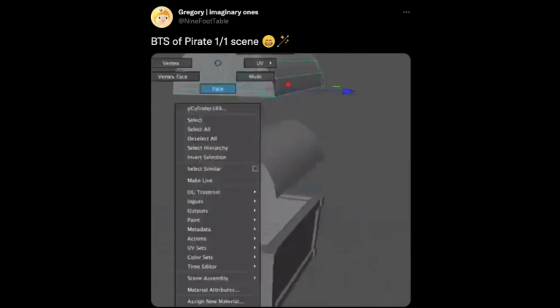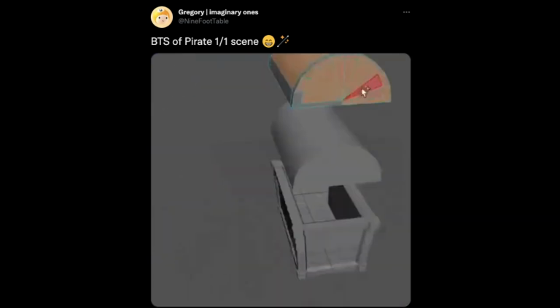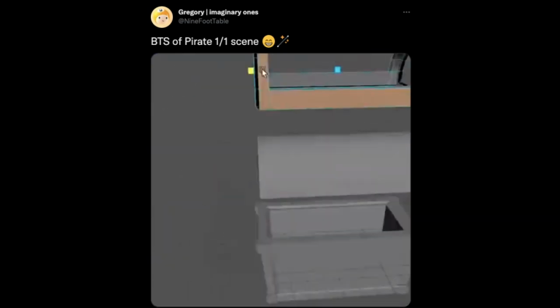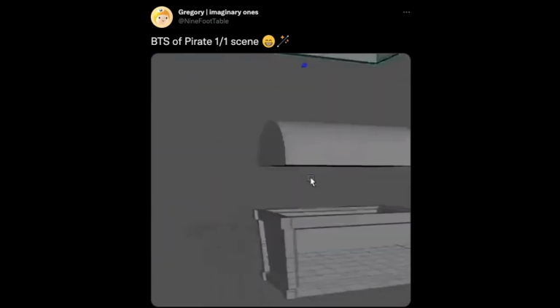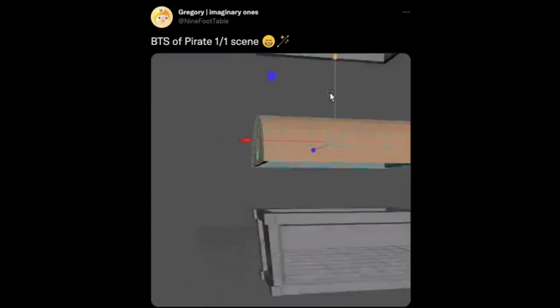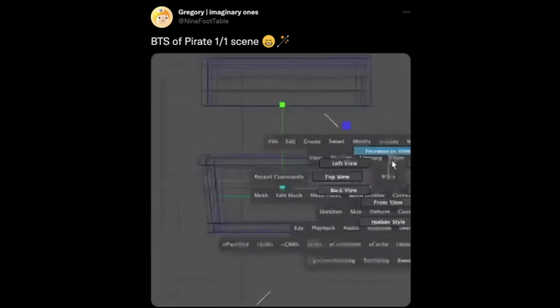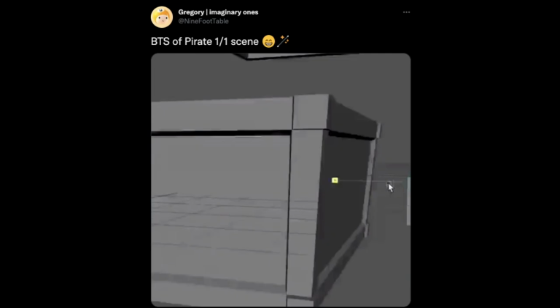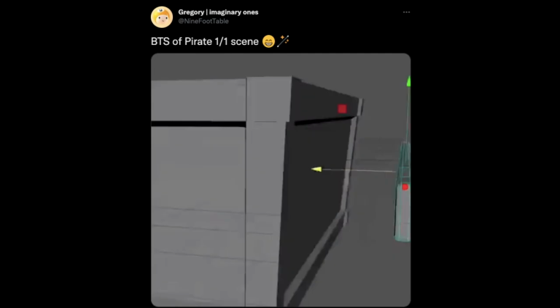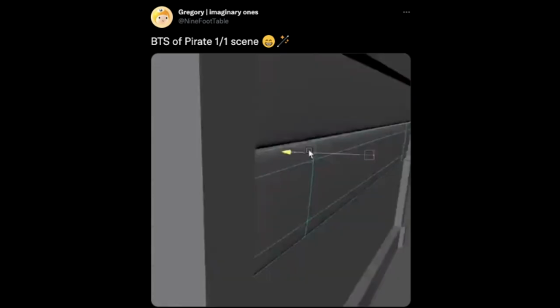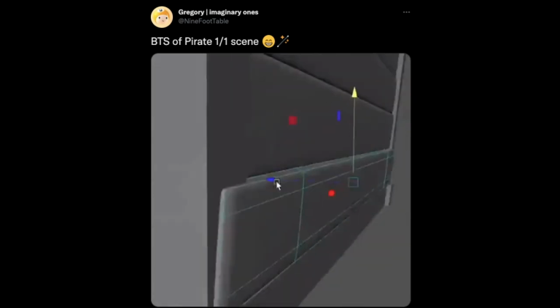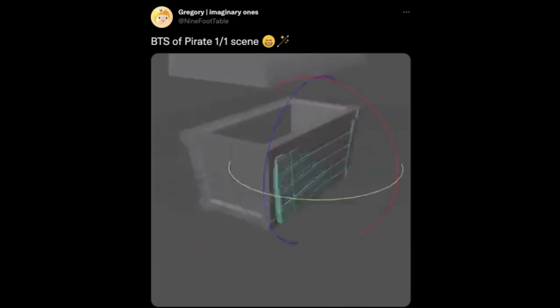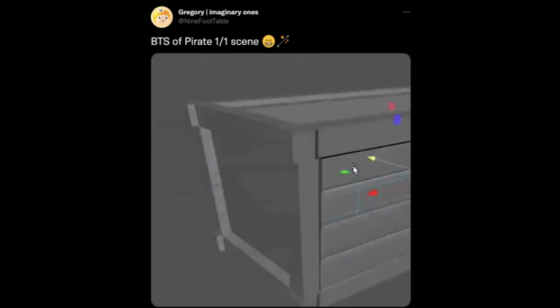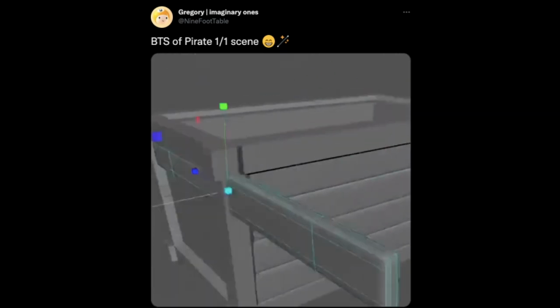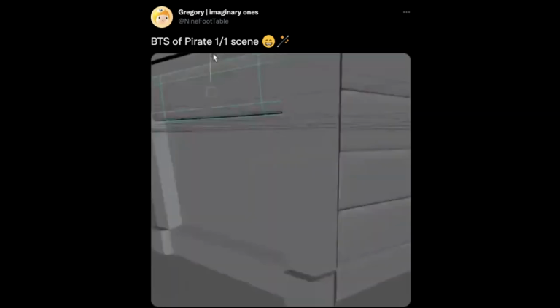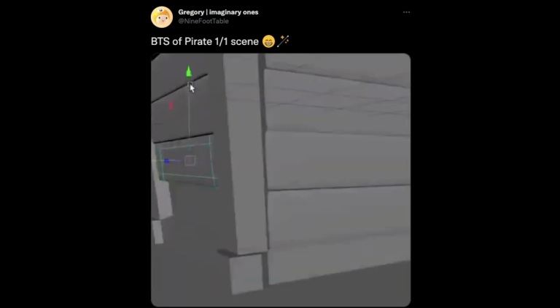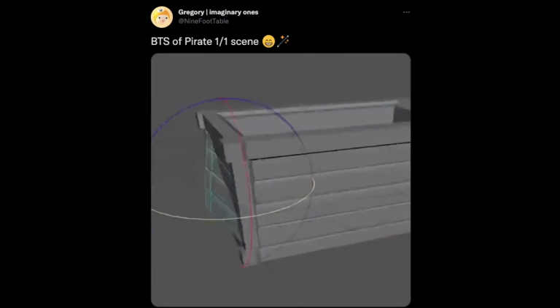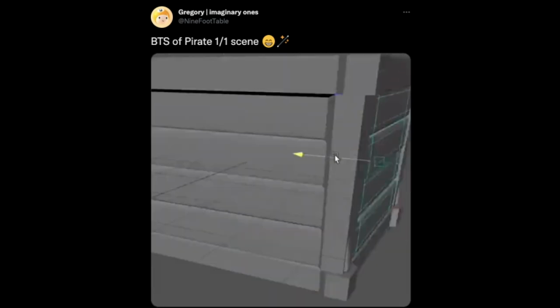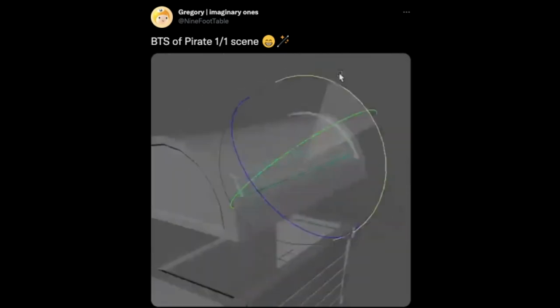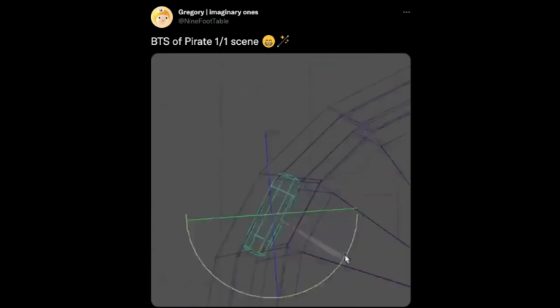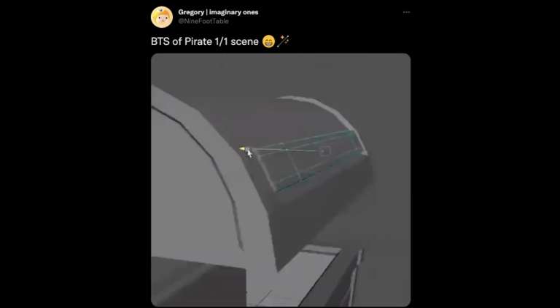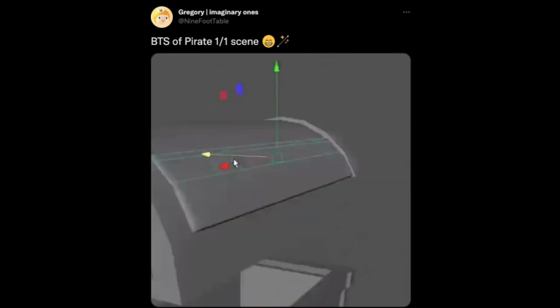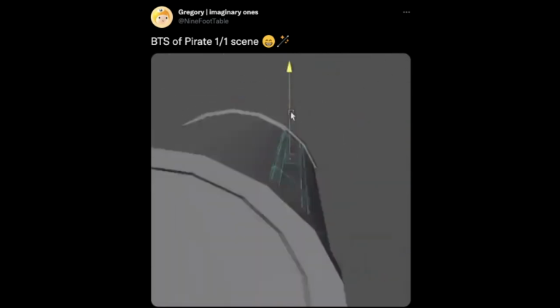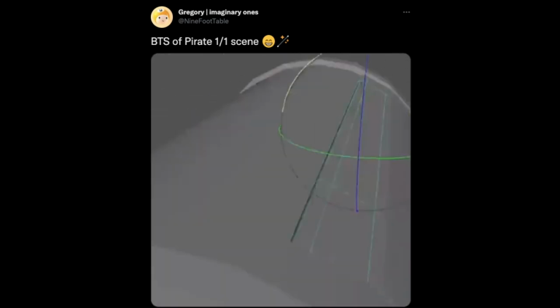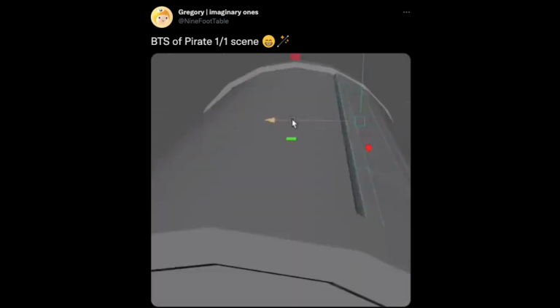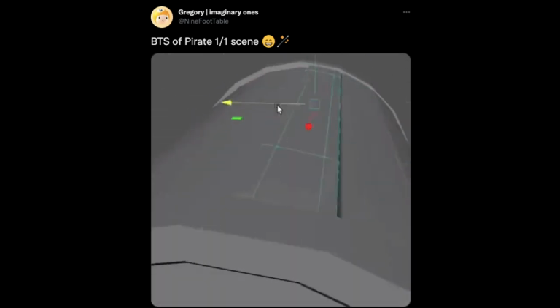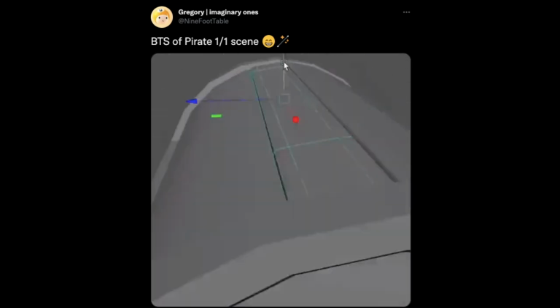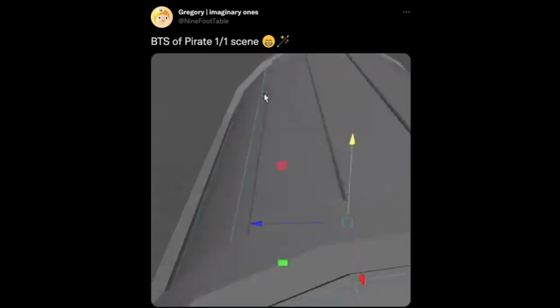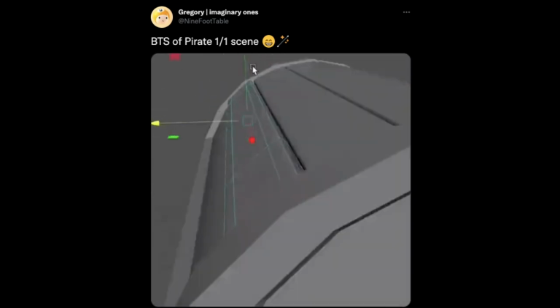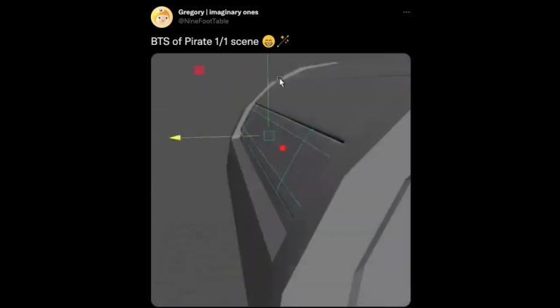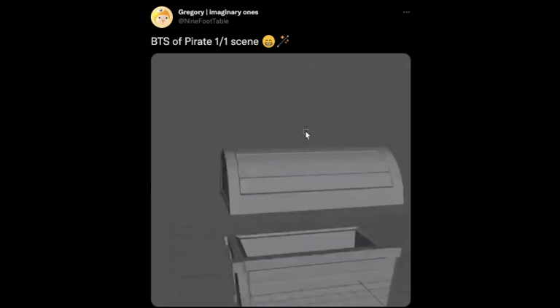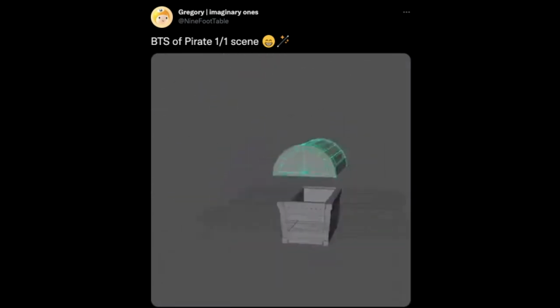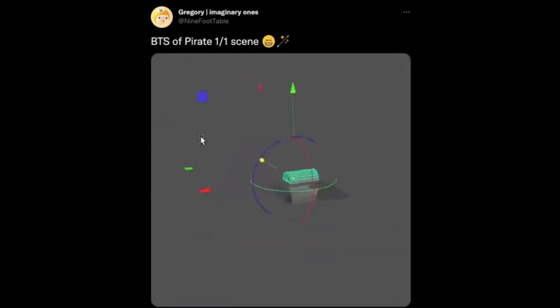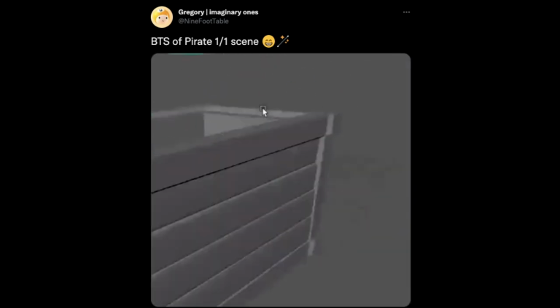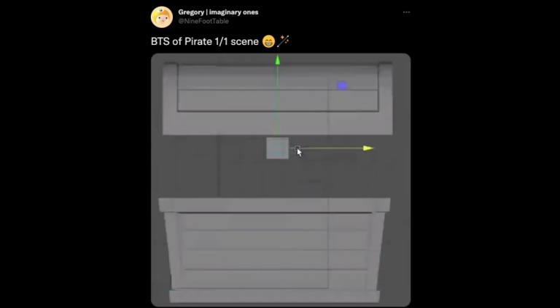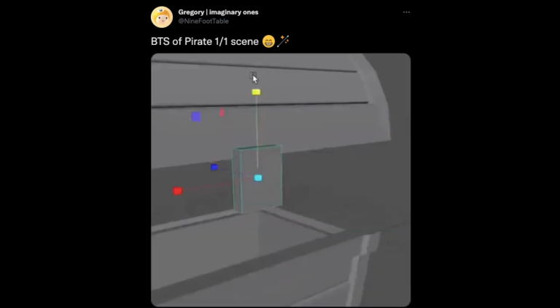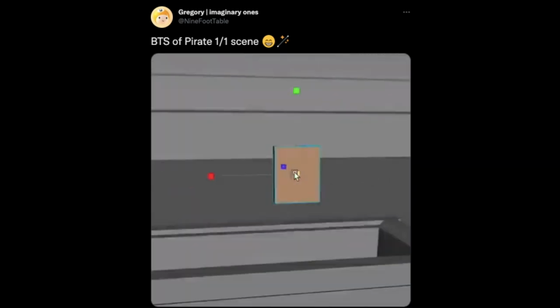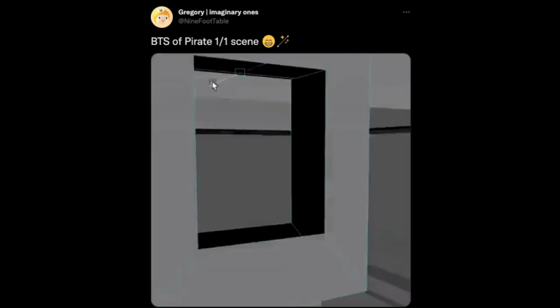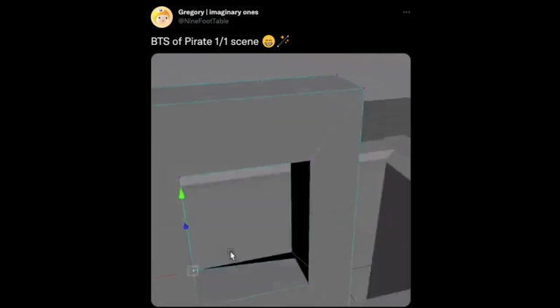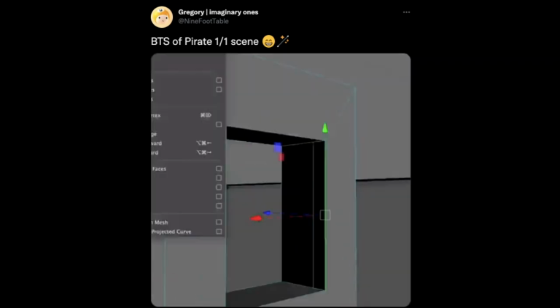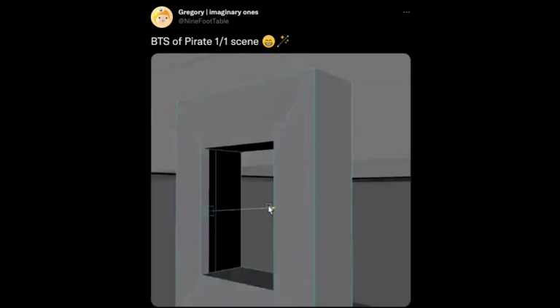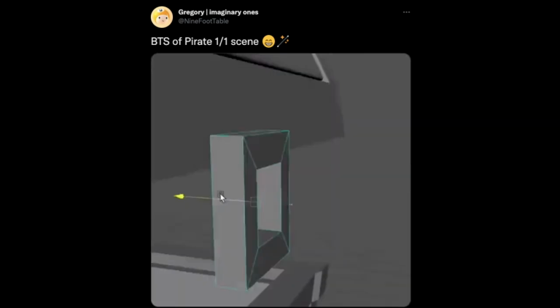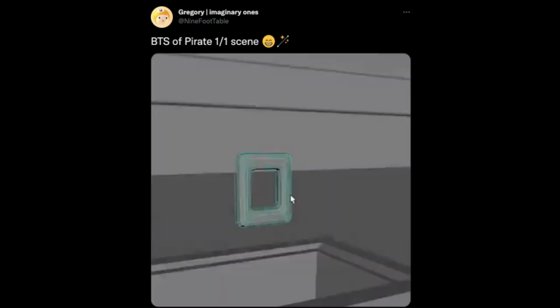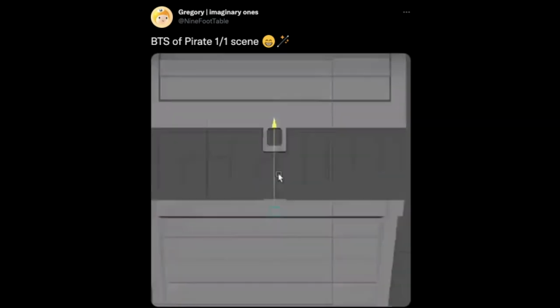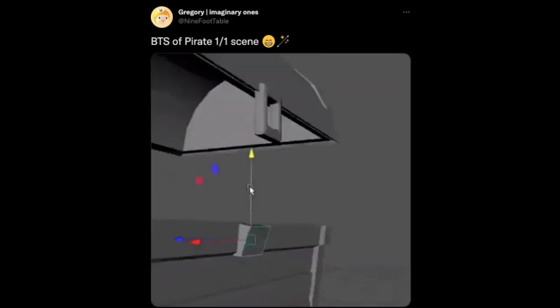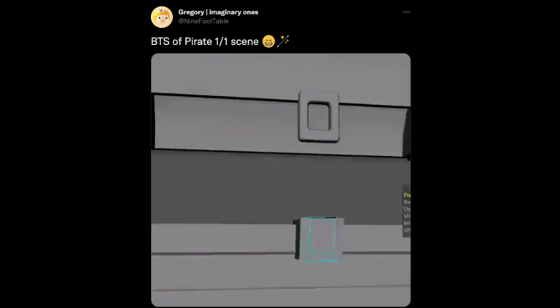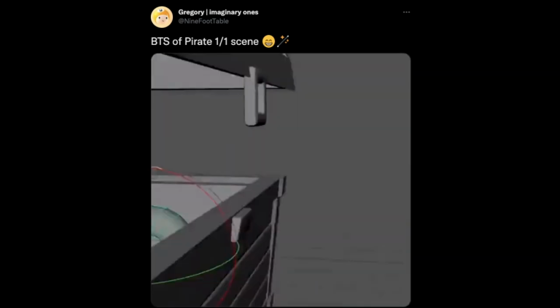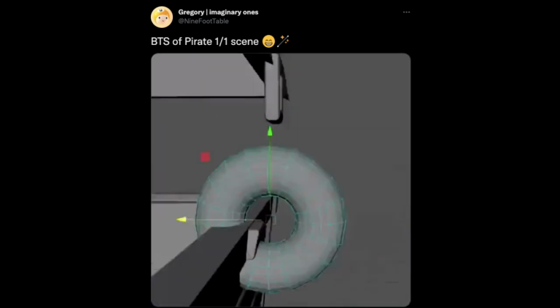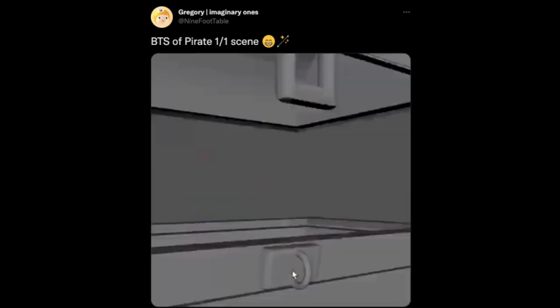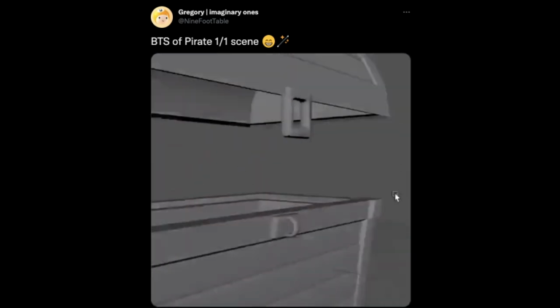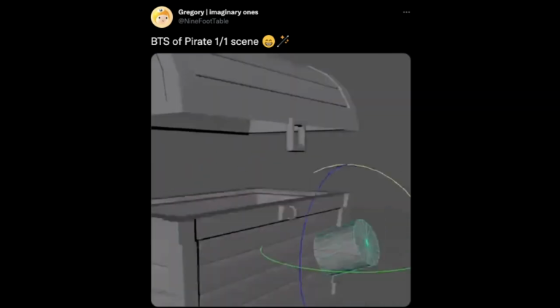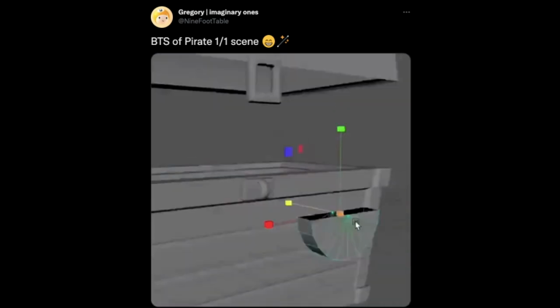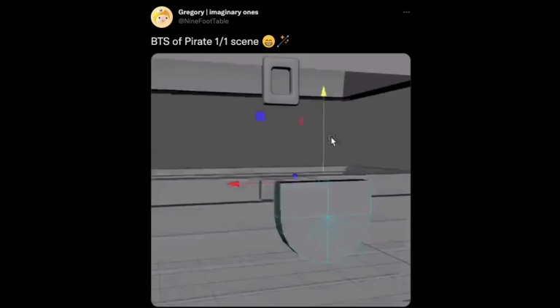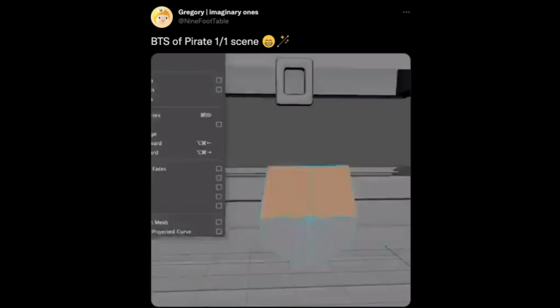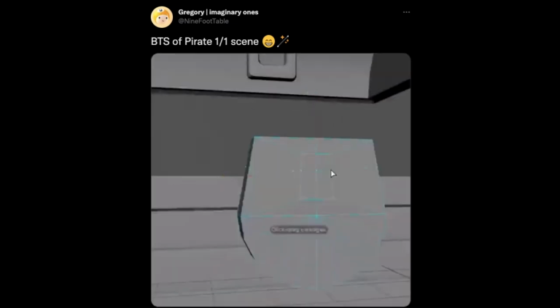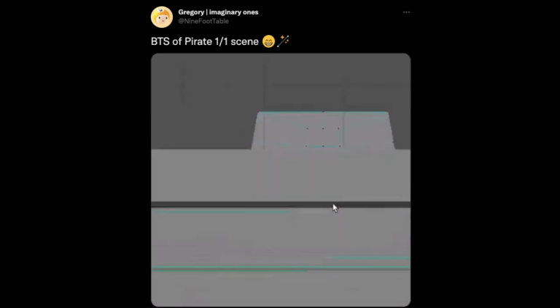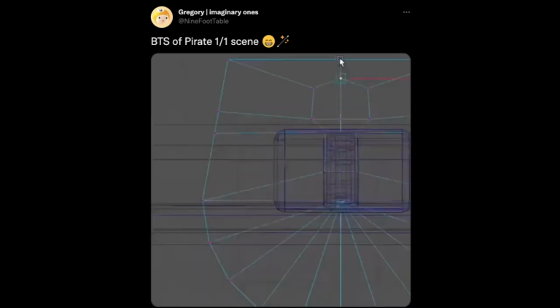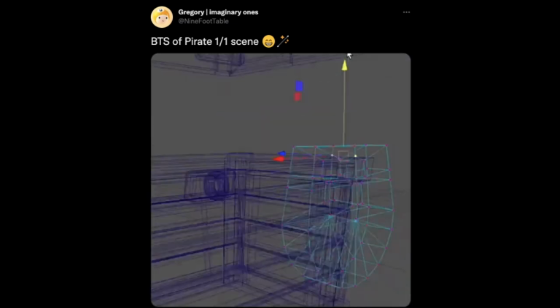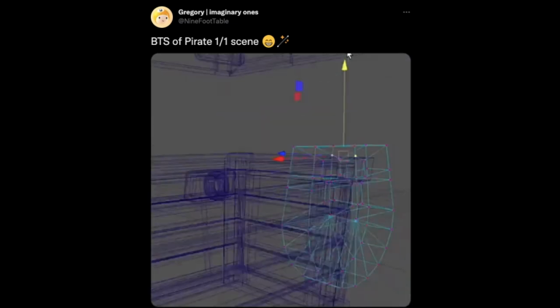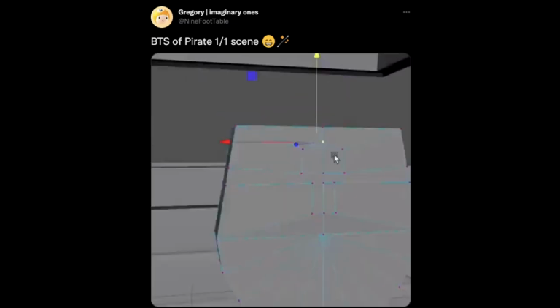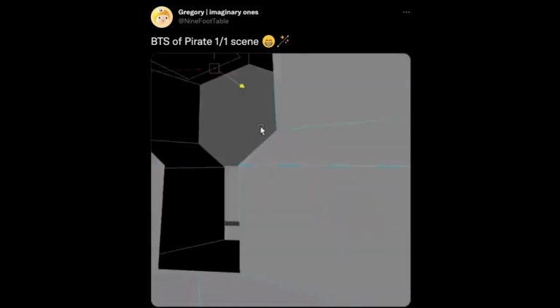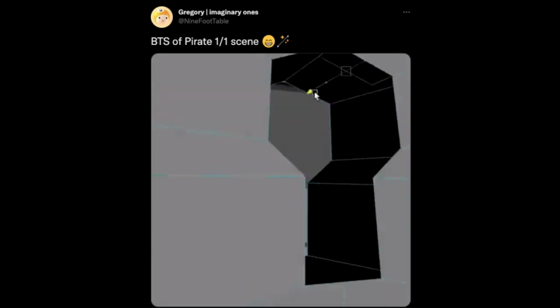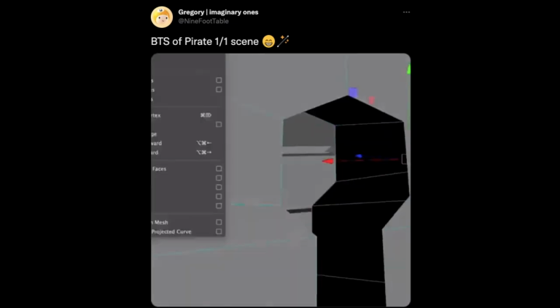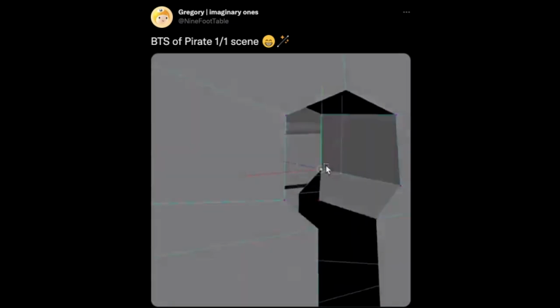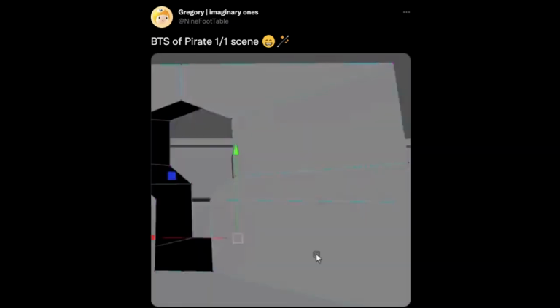The amount of detail that goes into just making these simple items that are background elements is quite amazing.